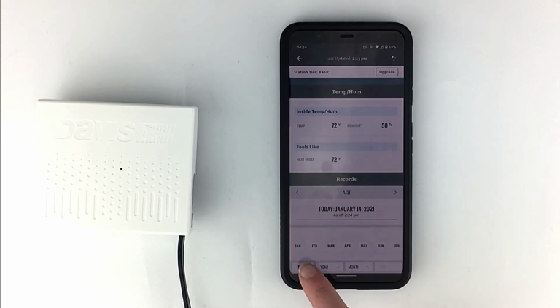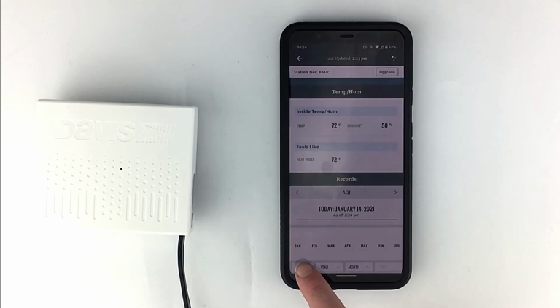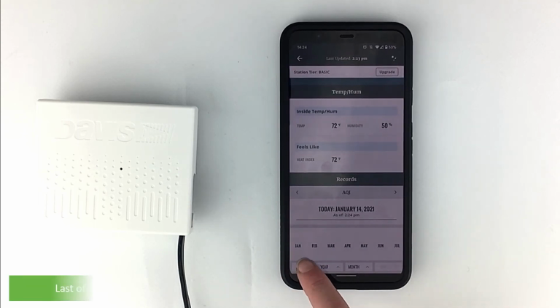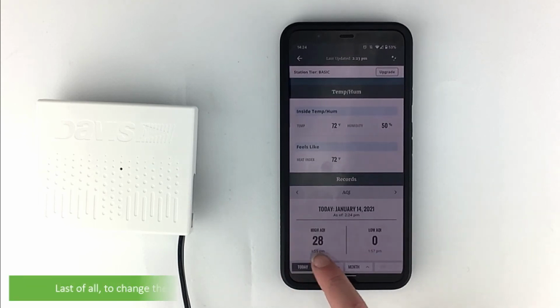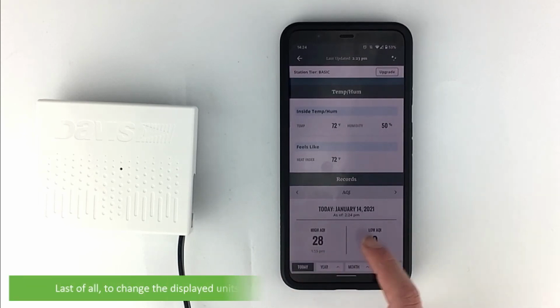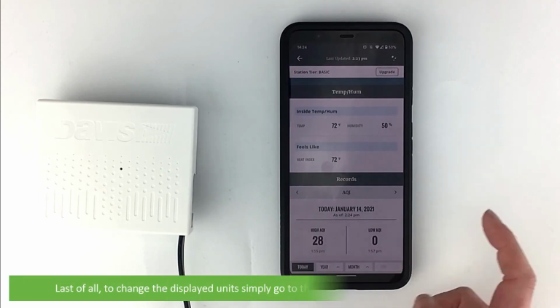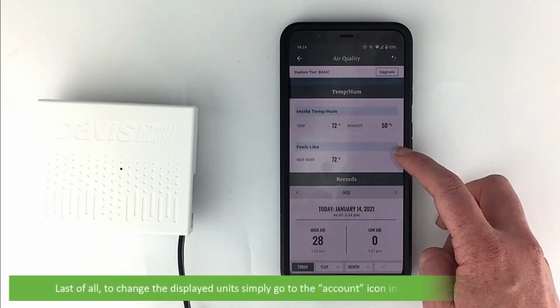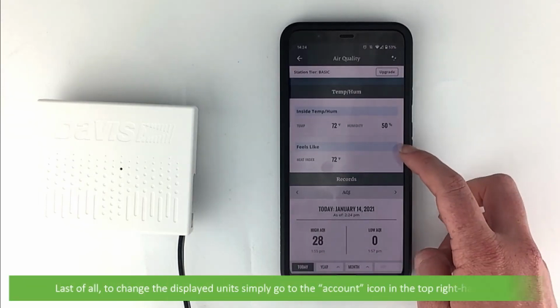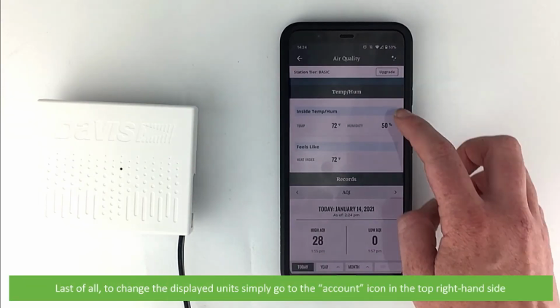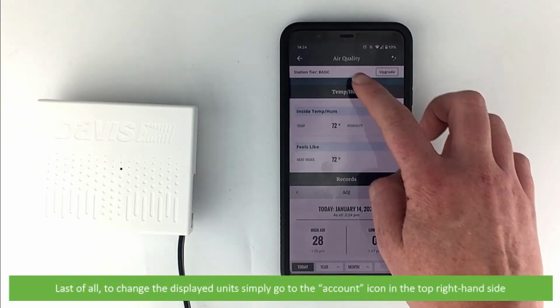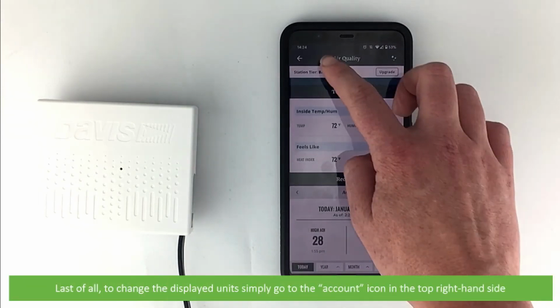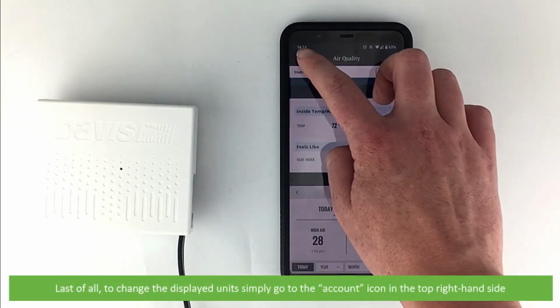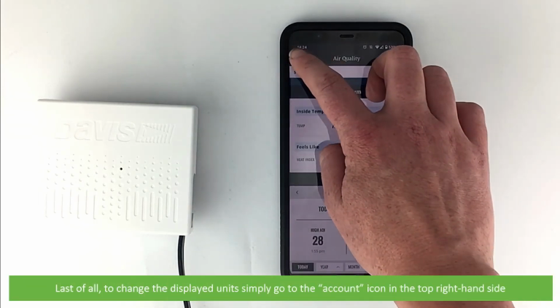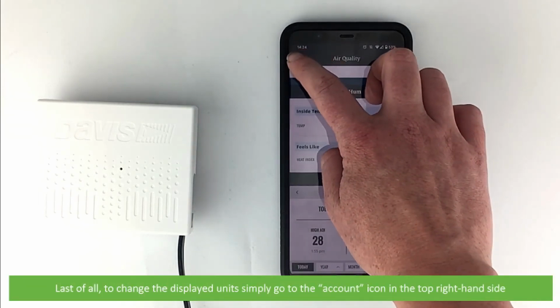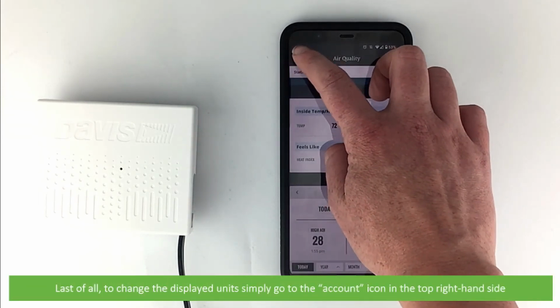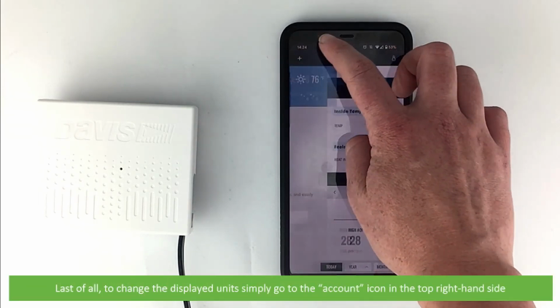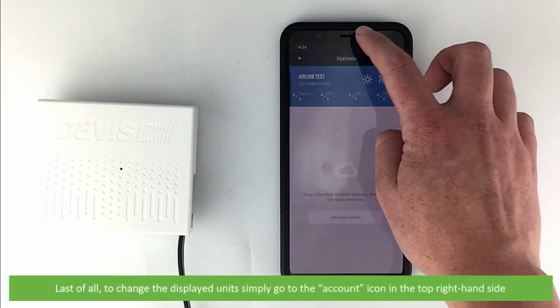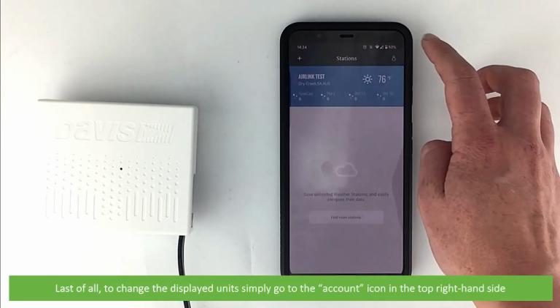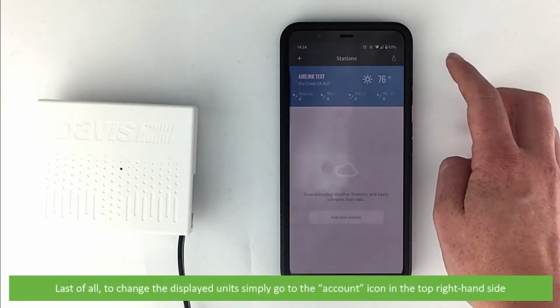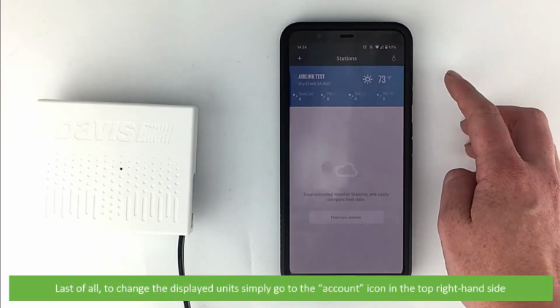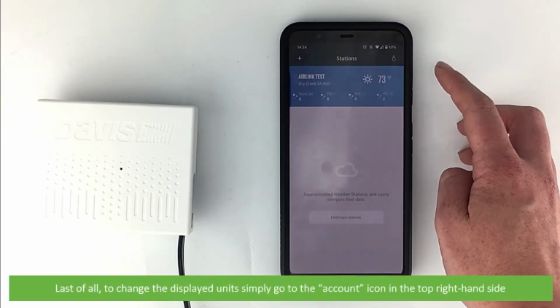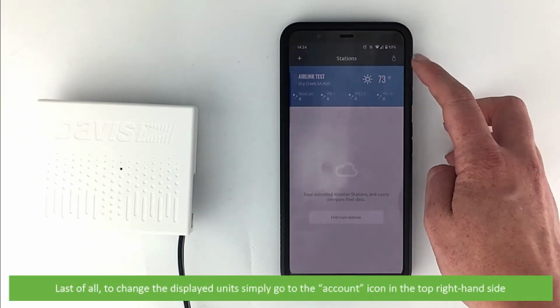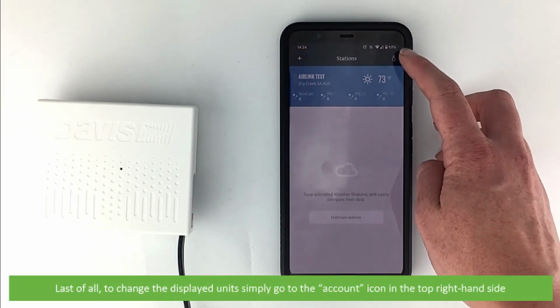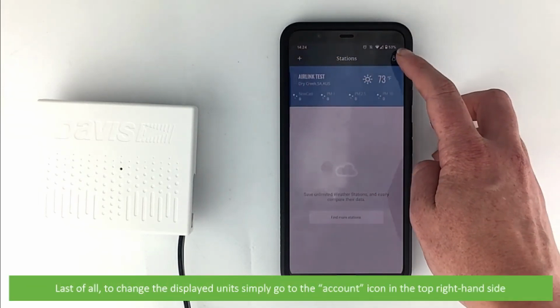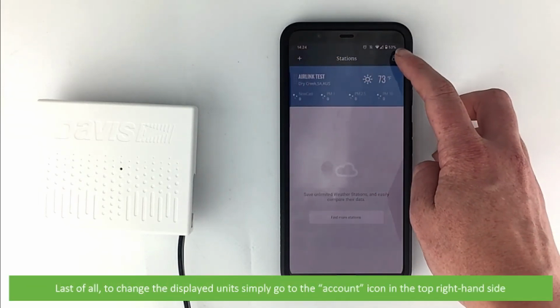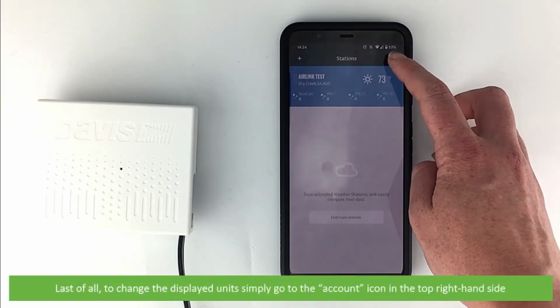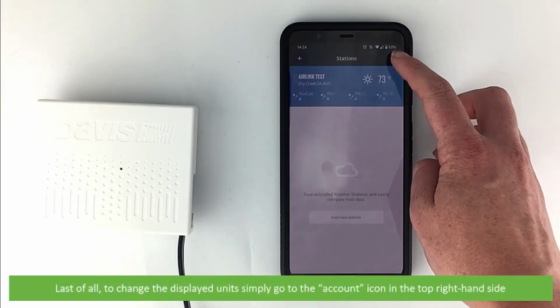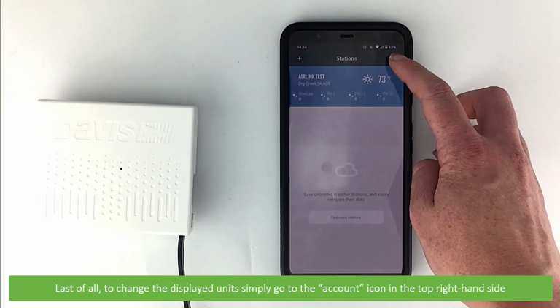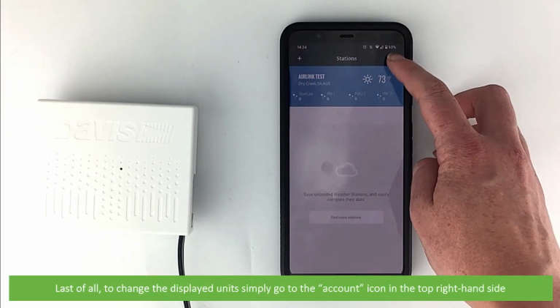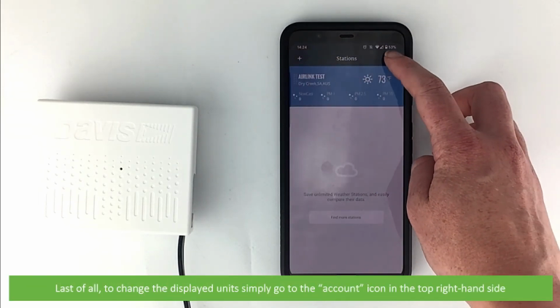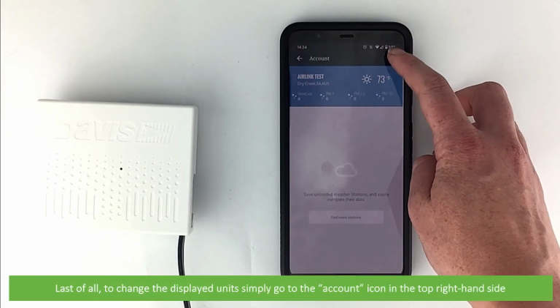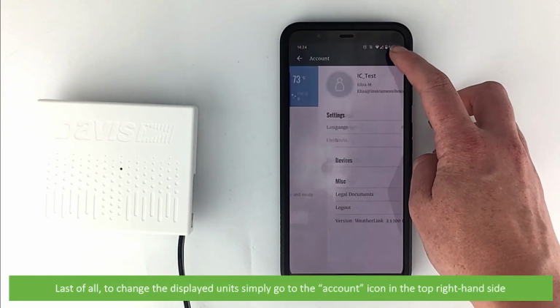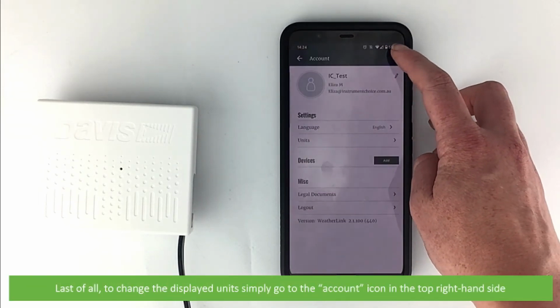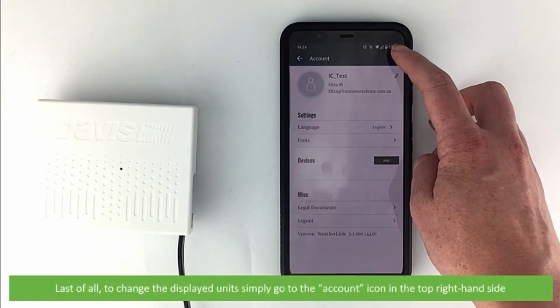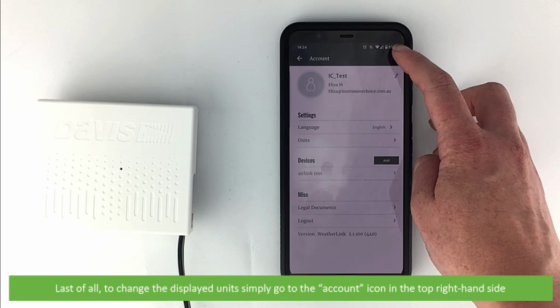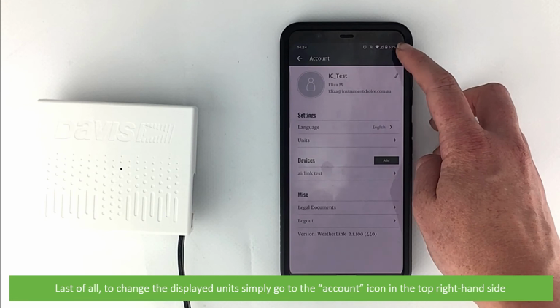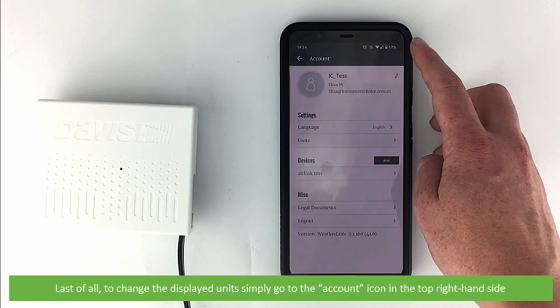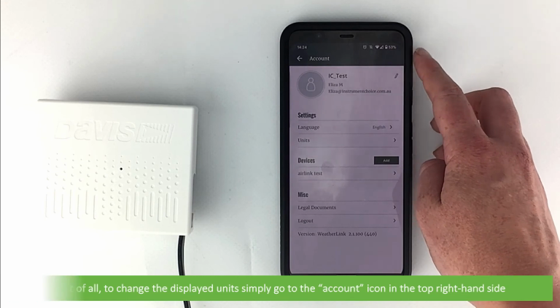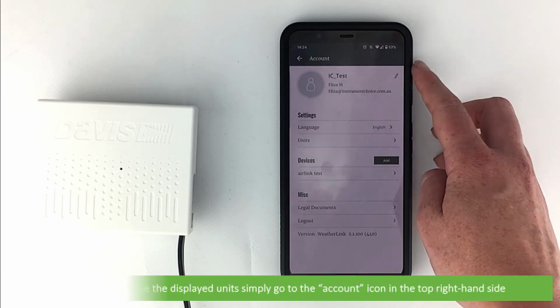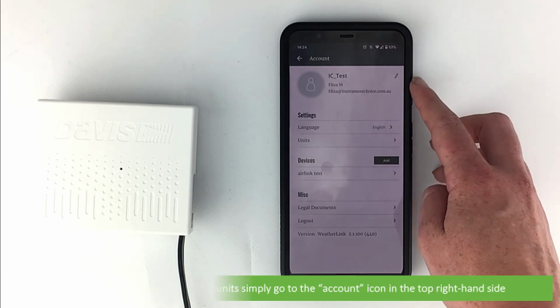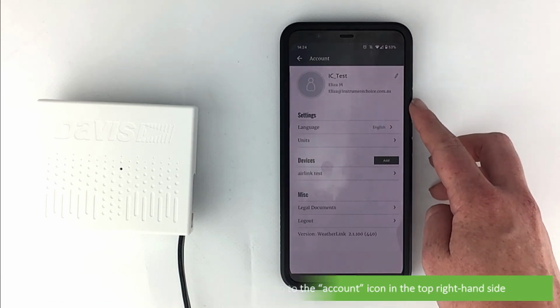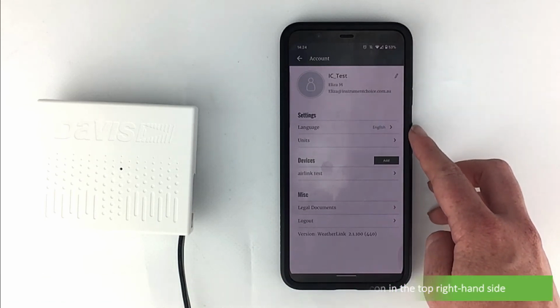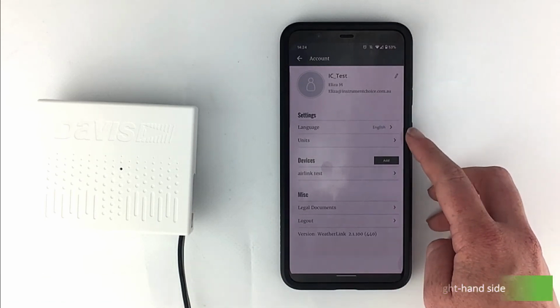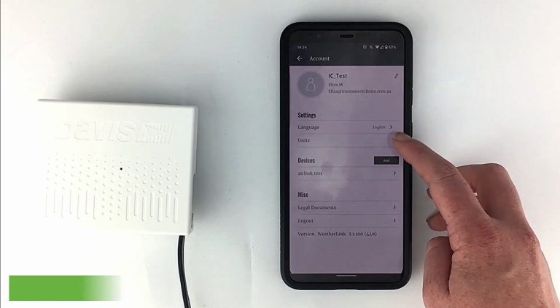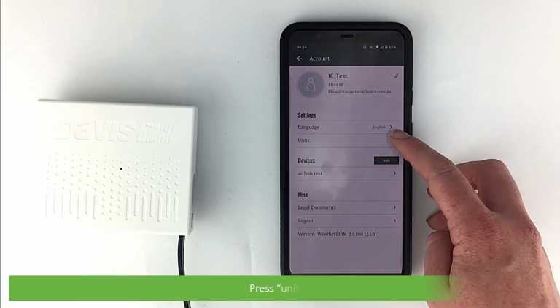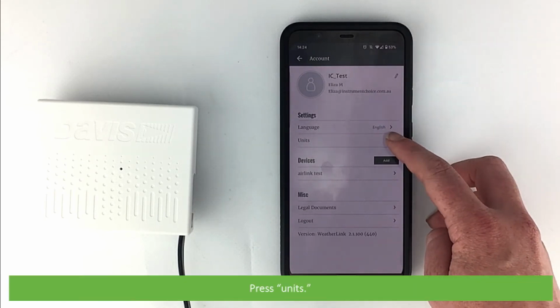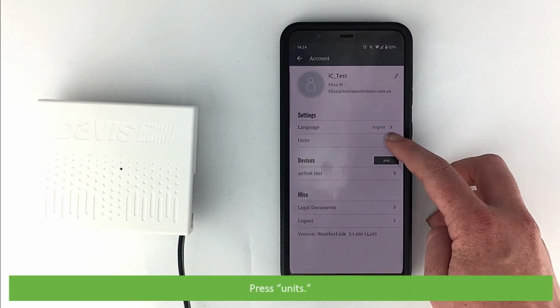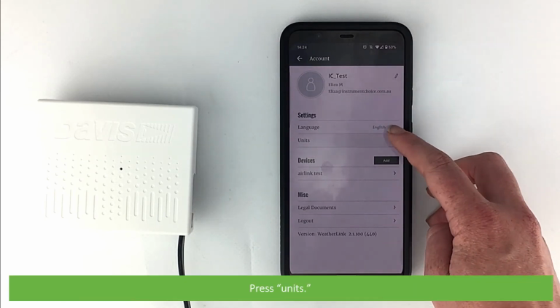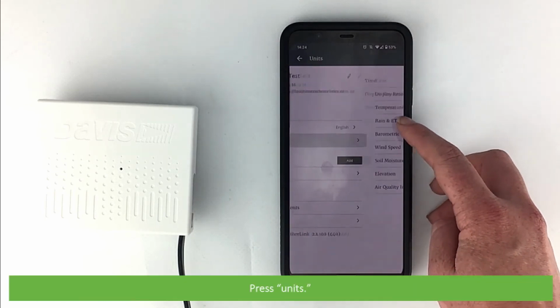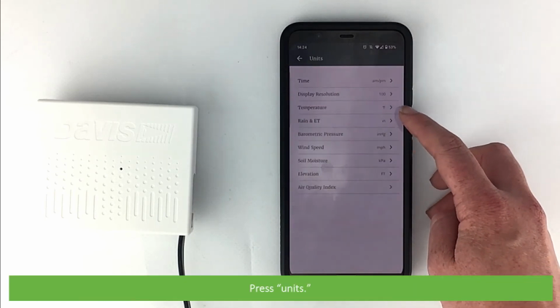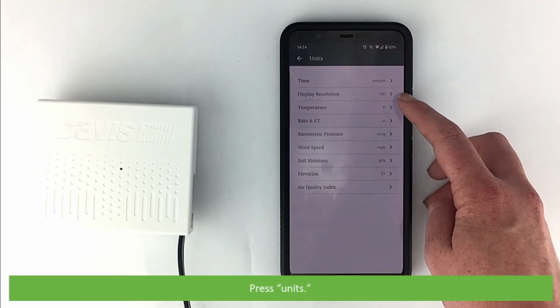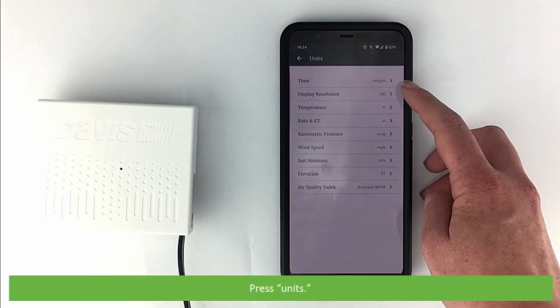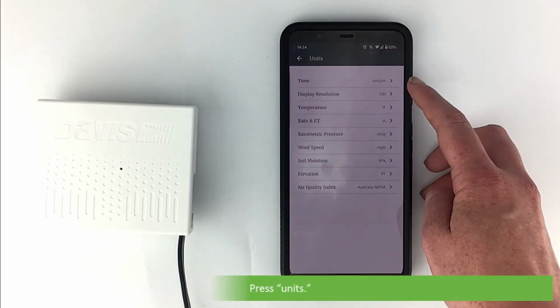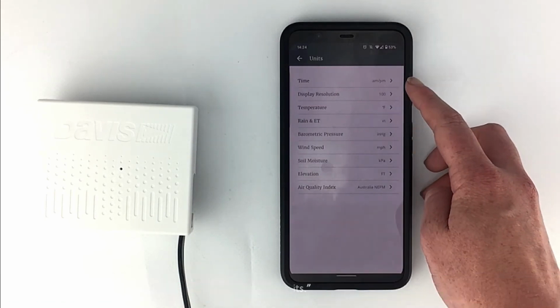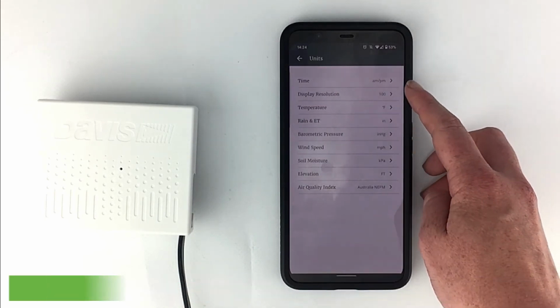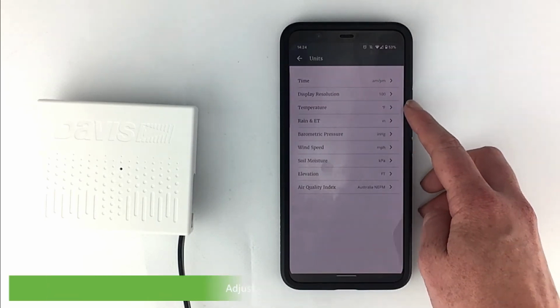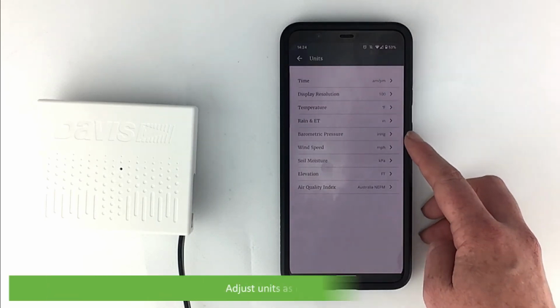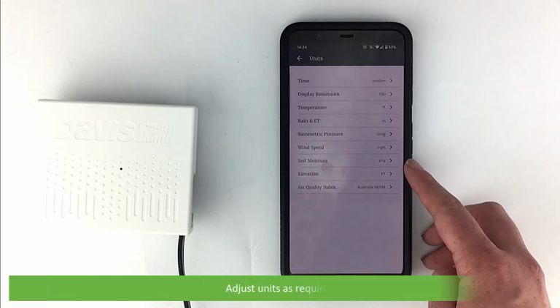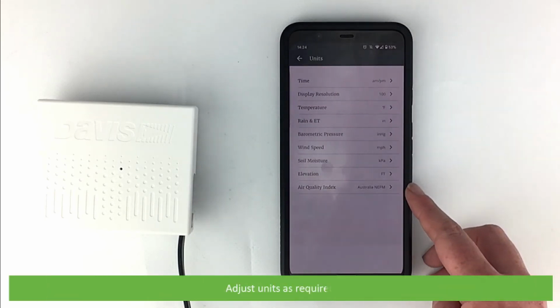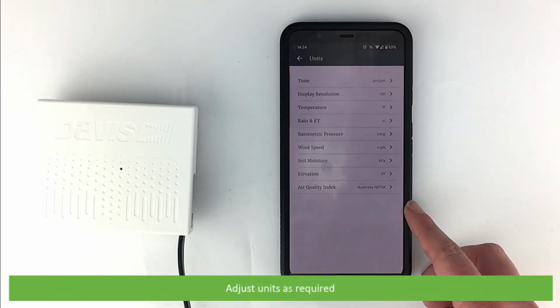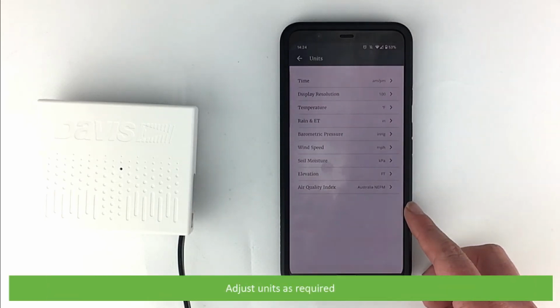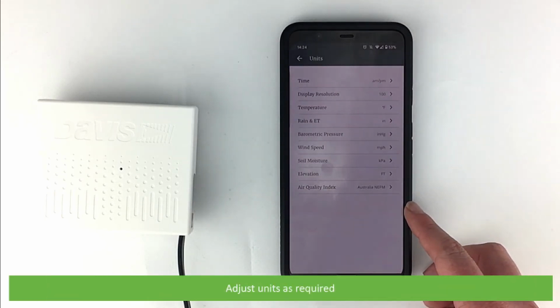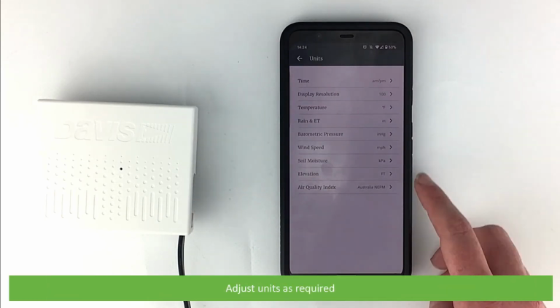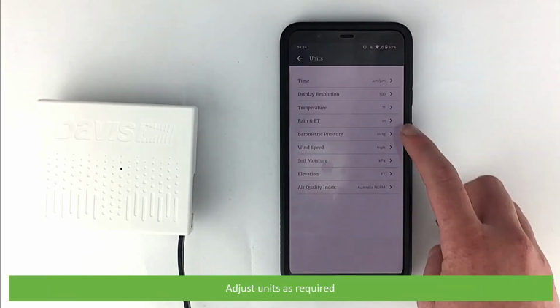Last of all, on the app, to change the display units, simply go to the account icon on the top right hand side, press units, and adjust units as required.